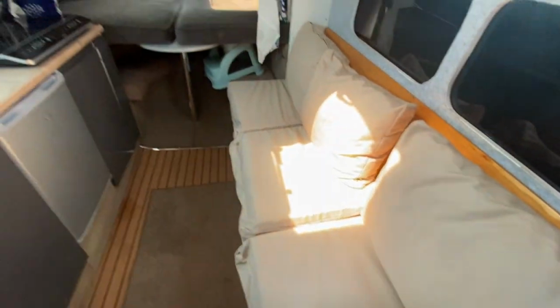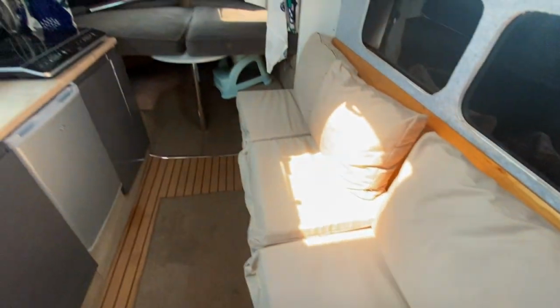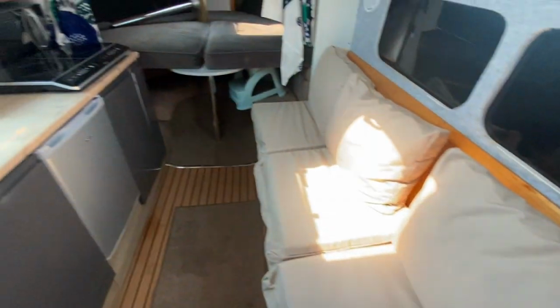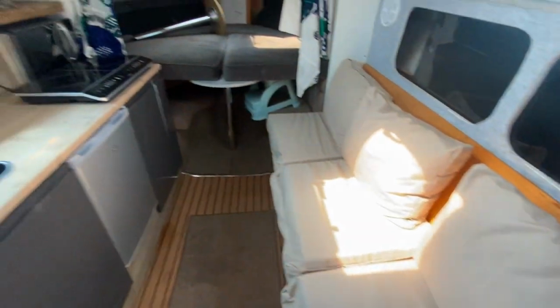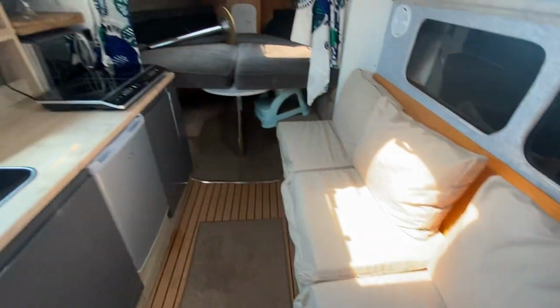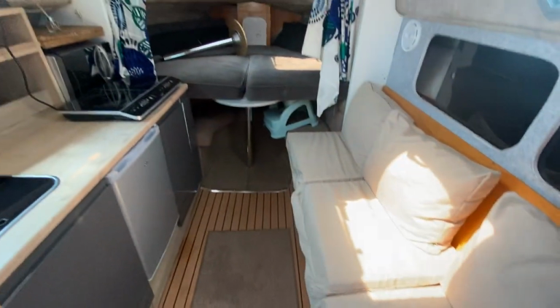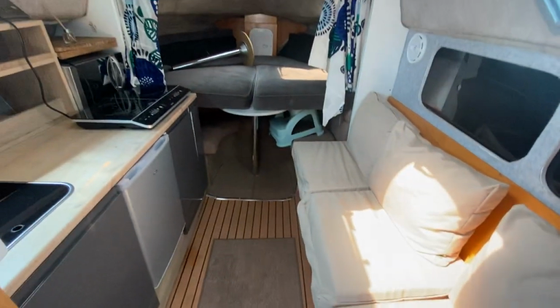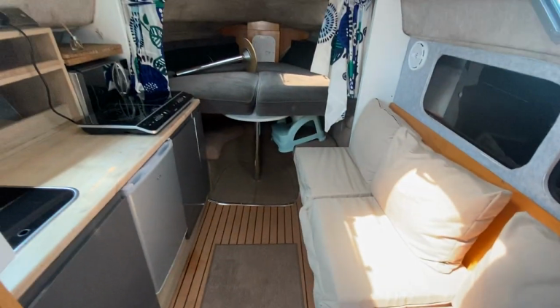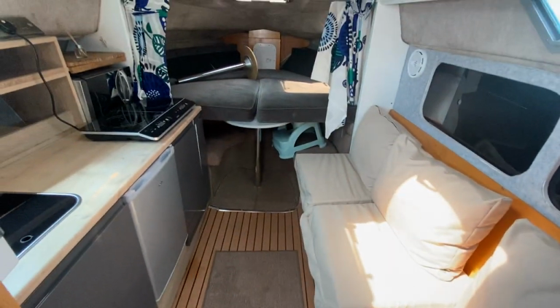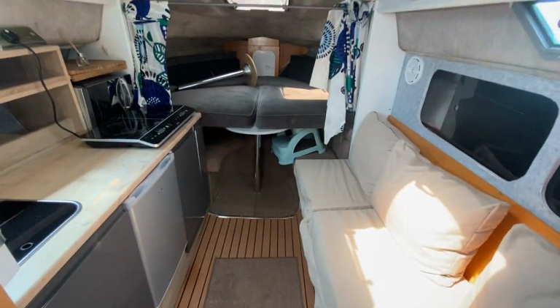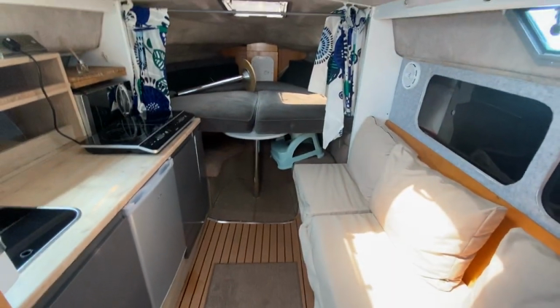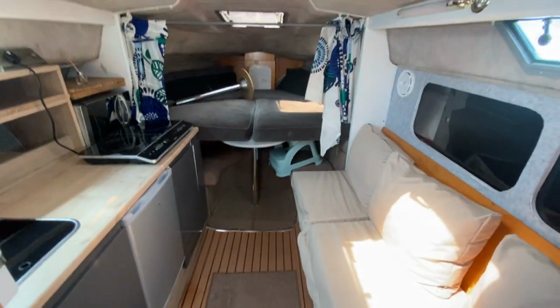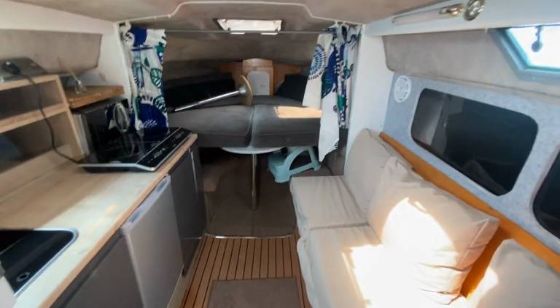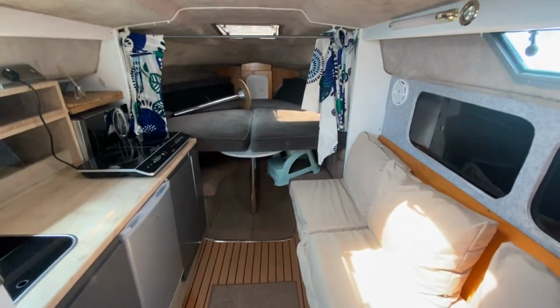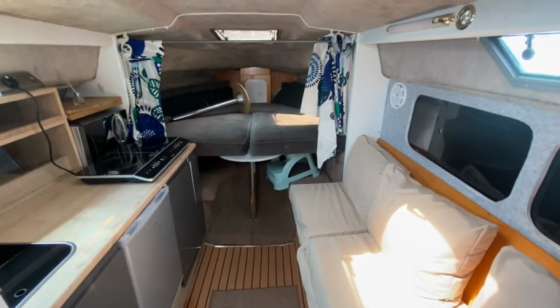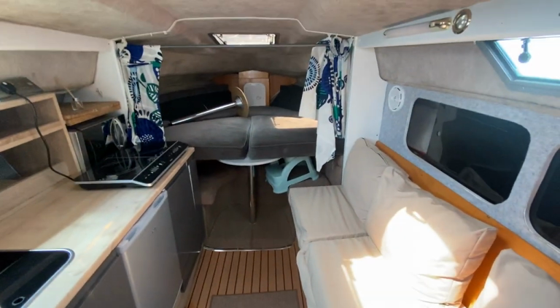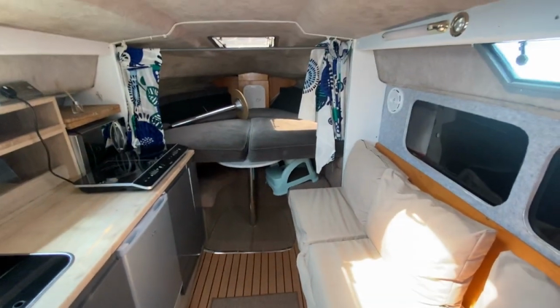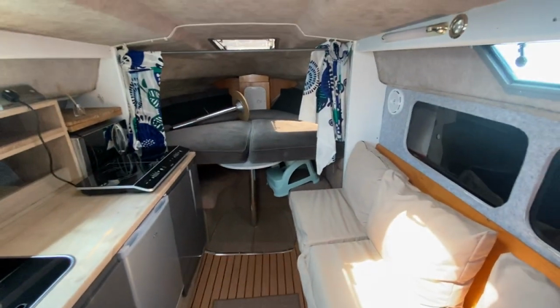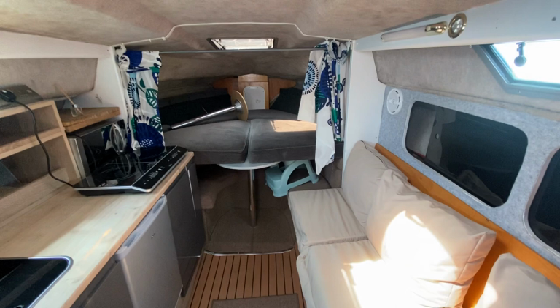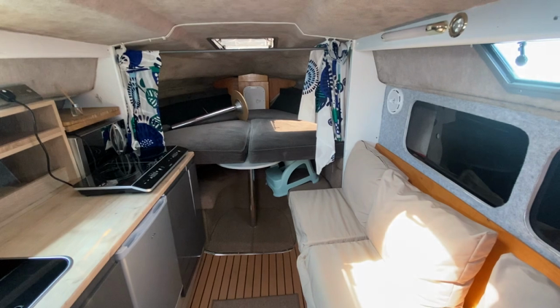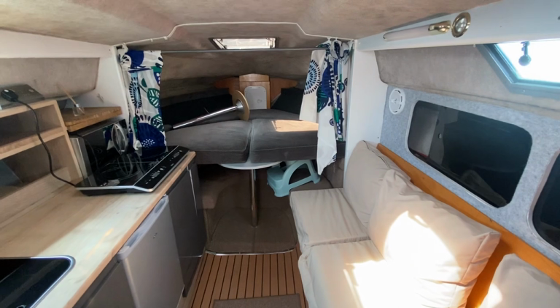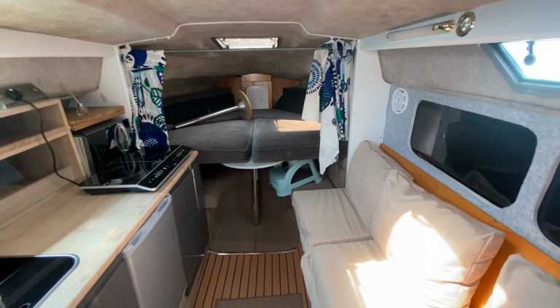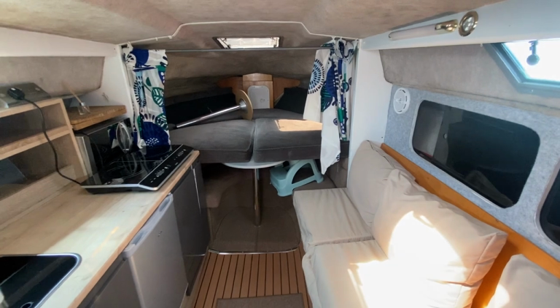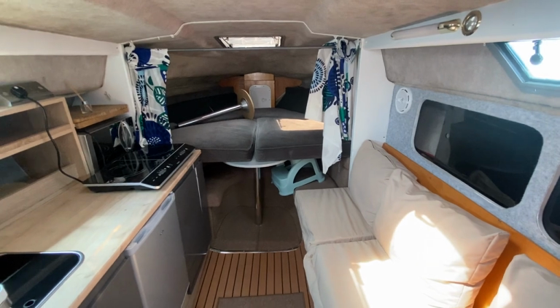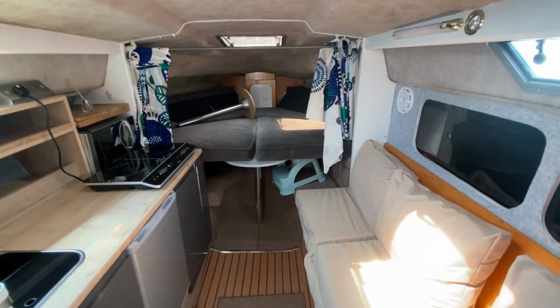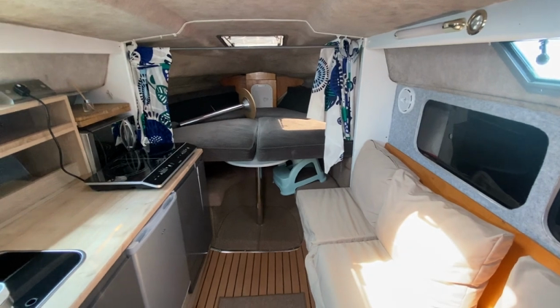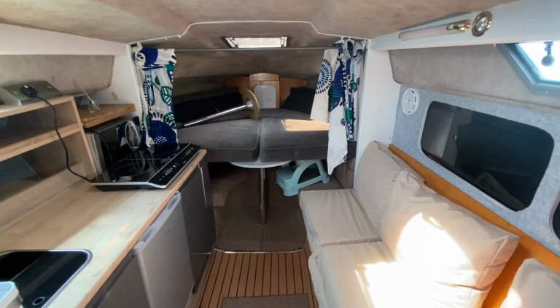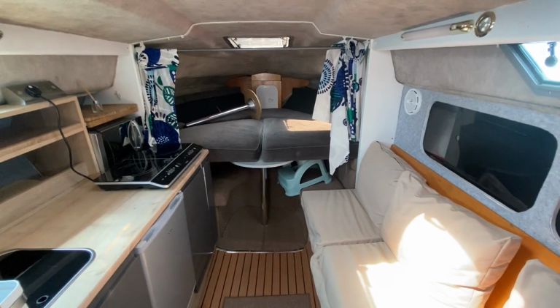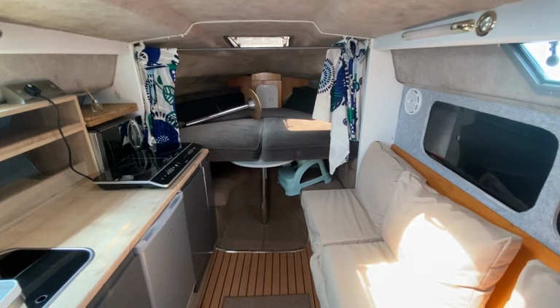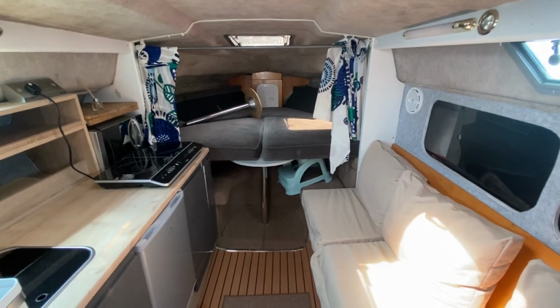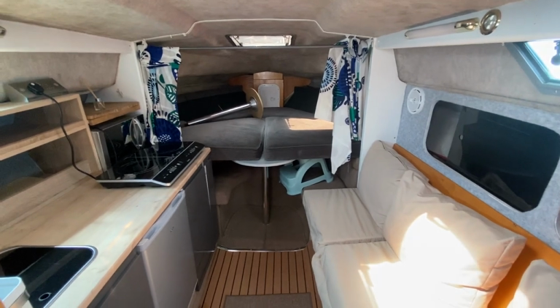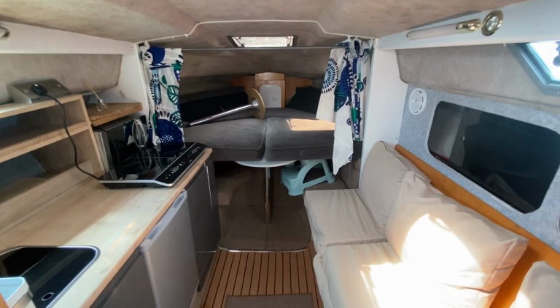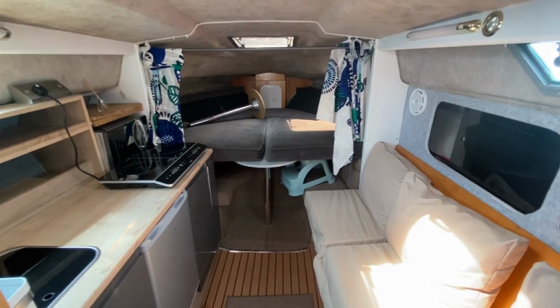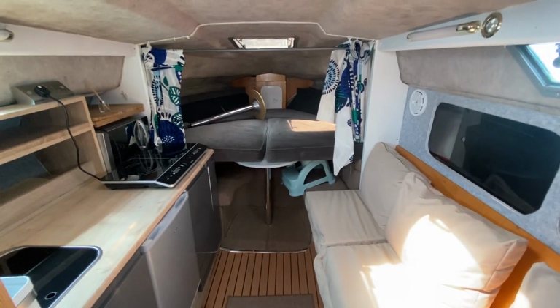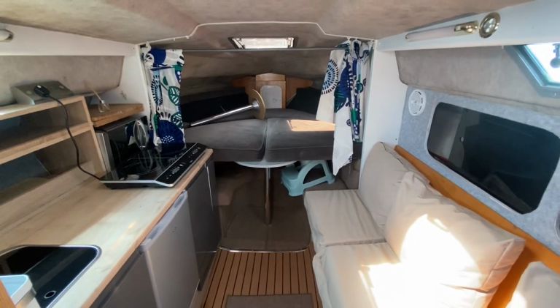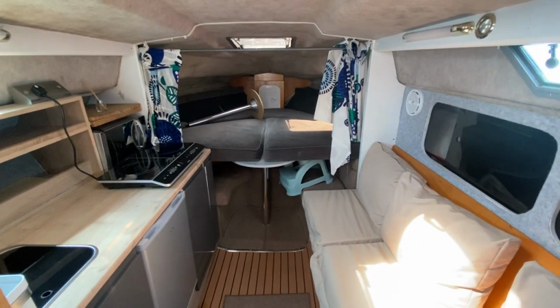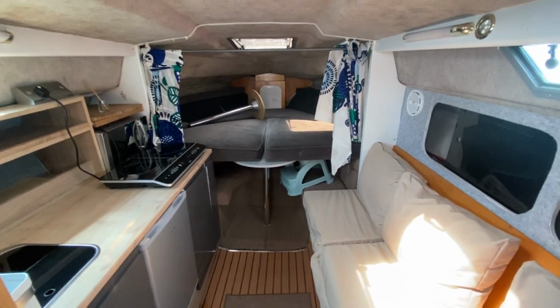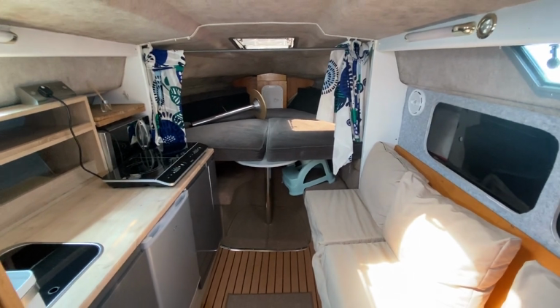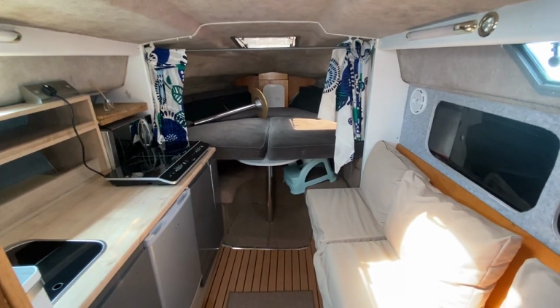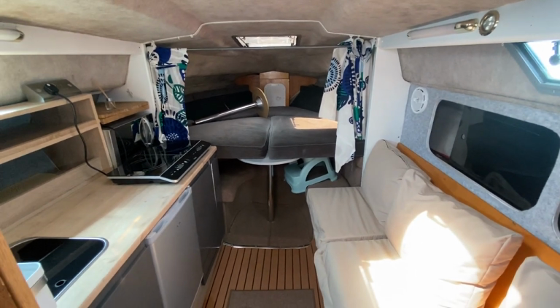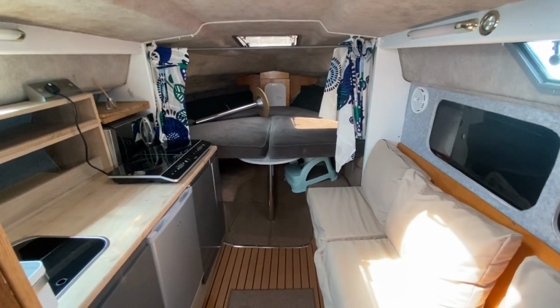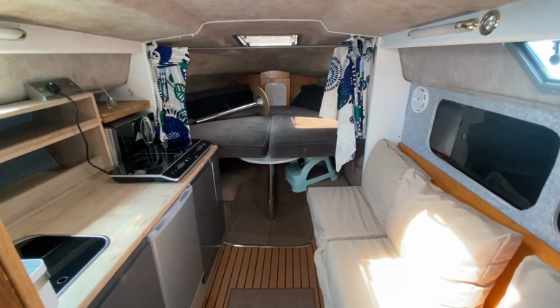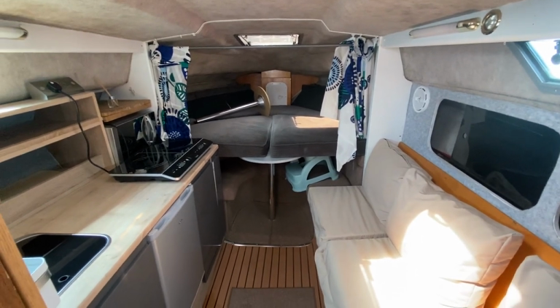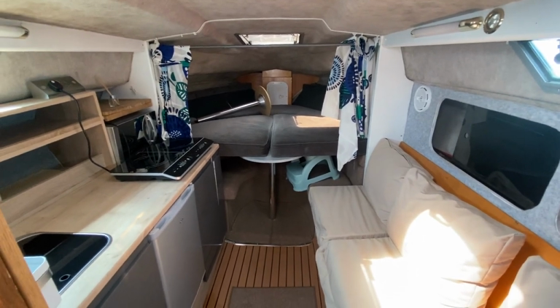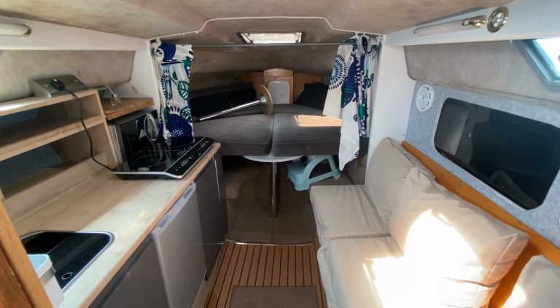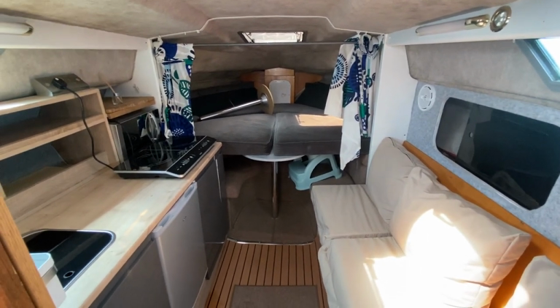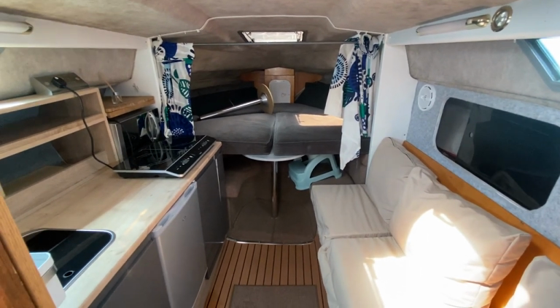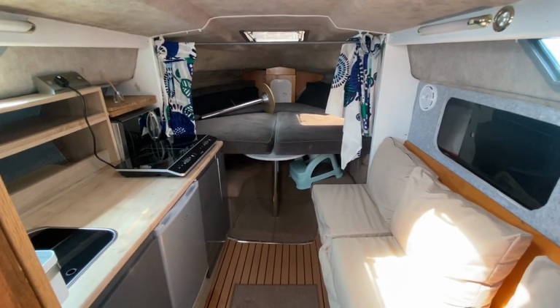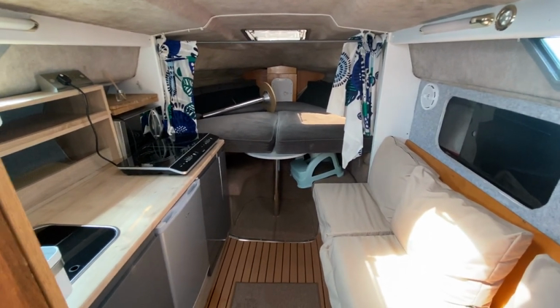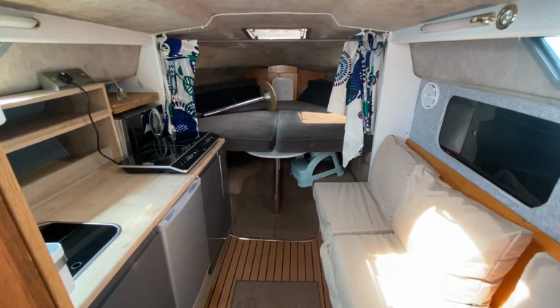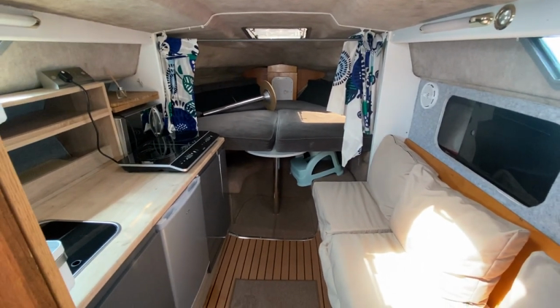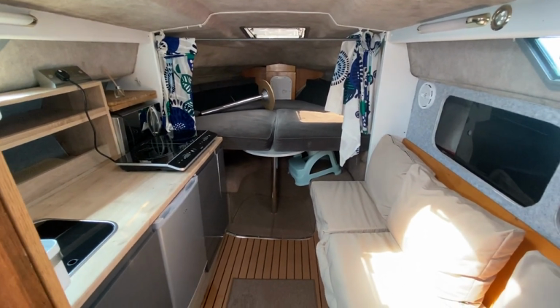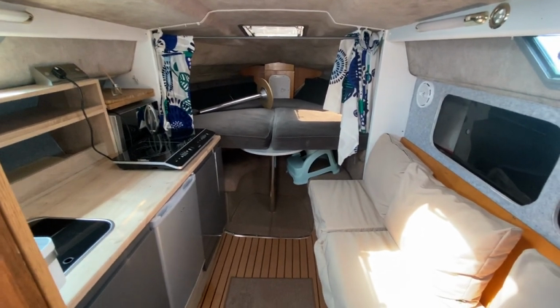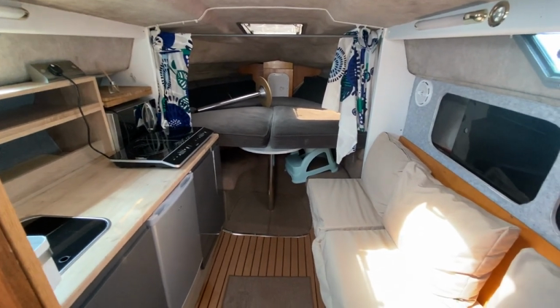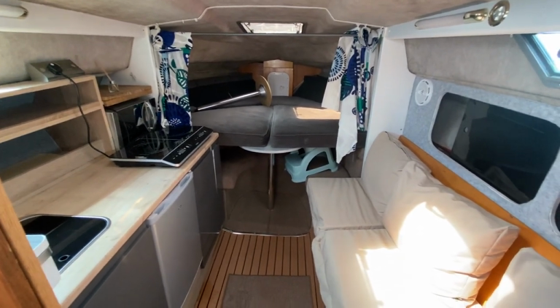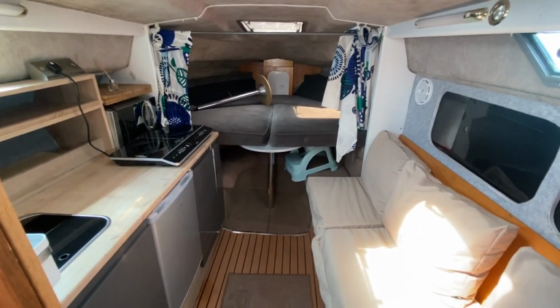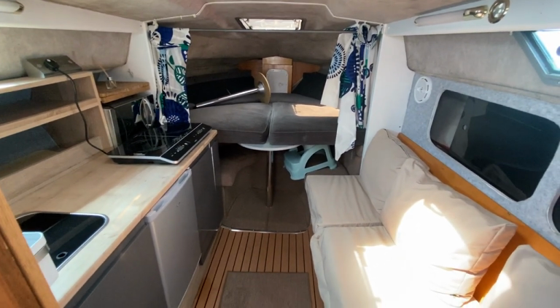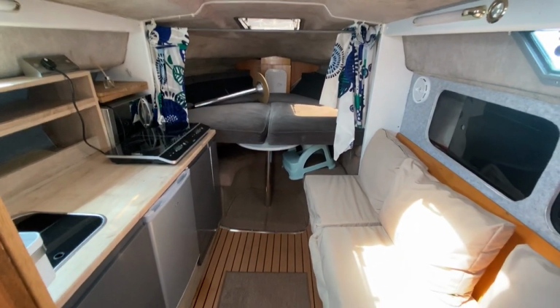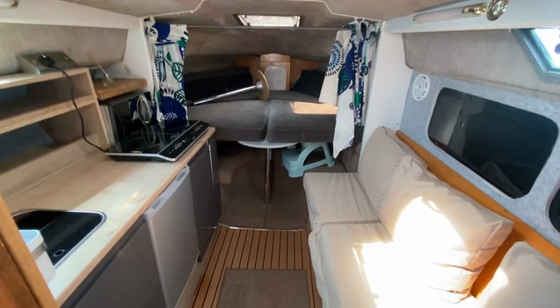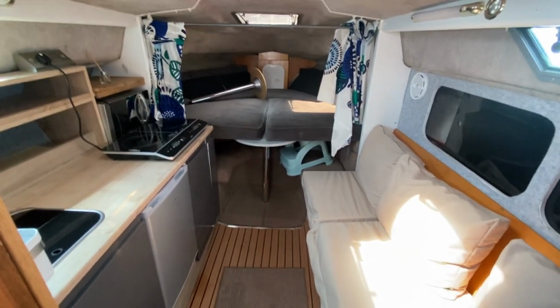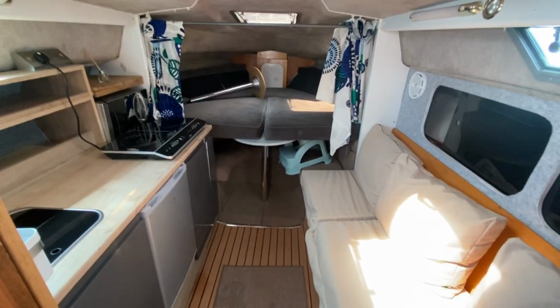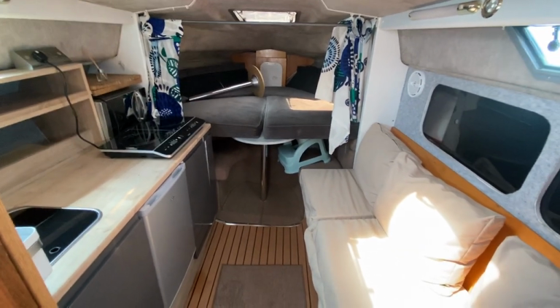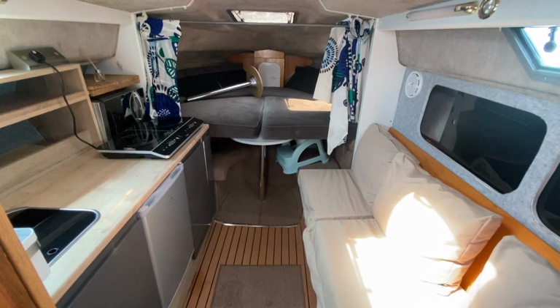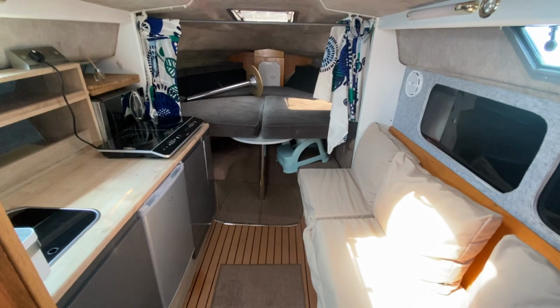So that's the Cruiser International for sale with Boatshirt Hamble. There's plenty more photos, videos, and 360 degree images on the website.